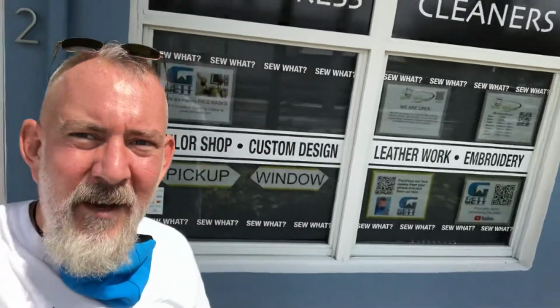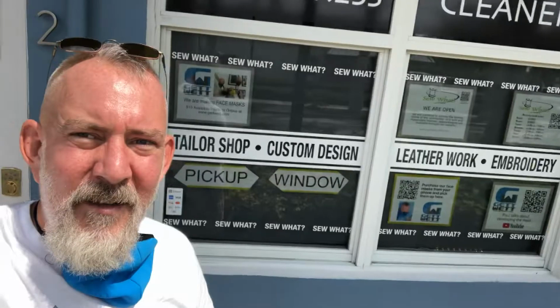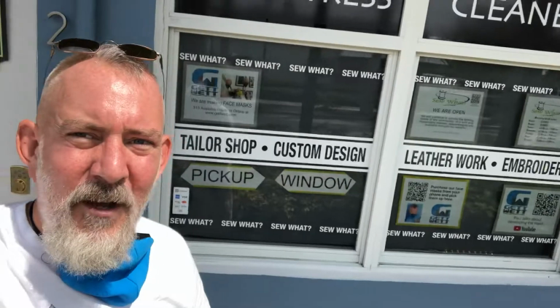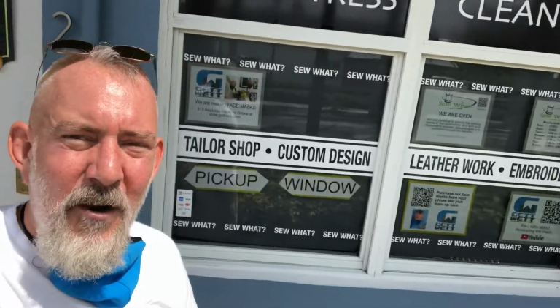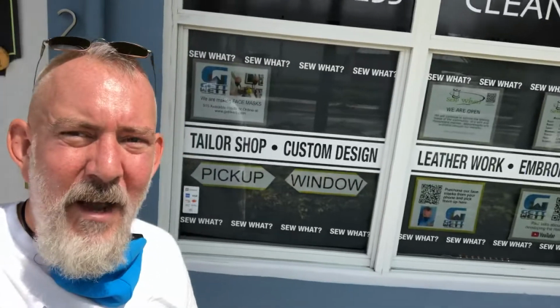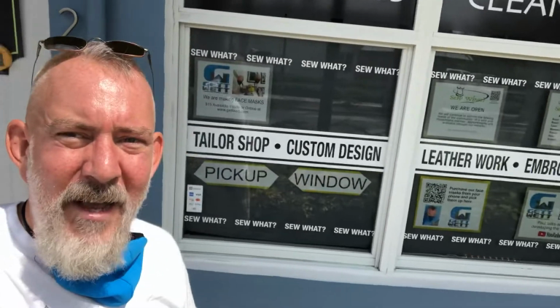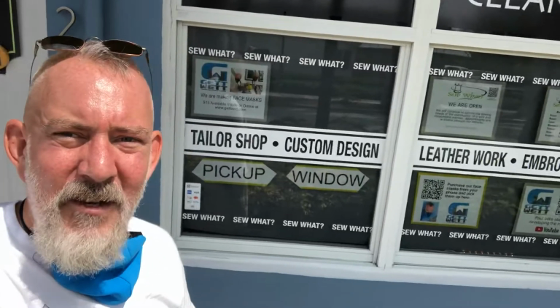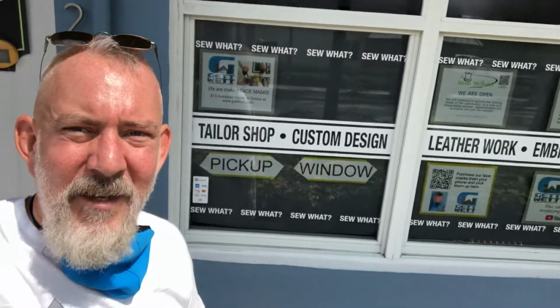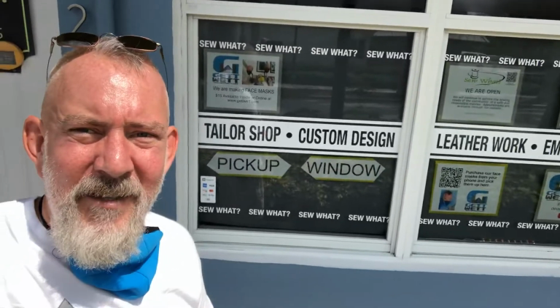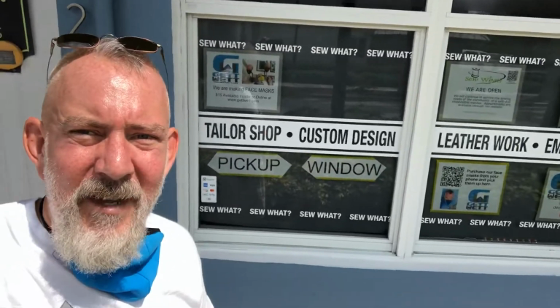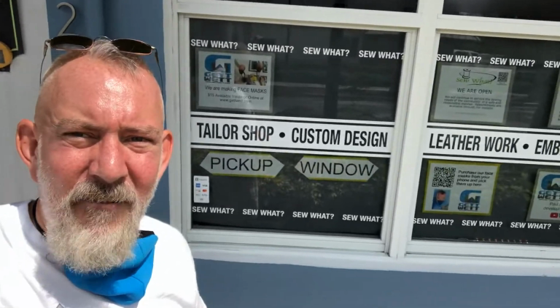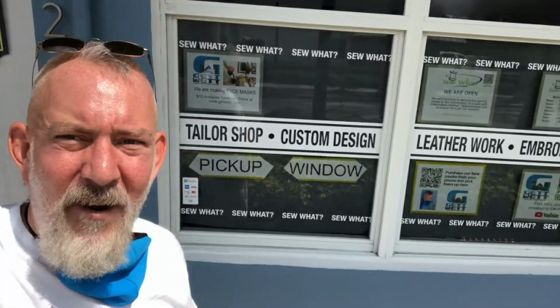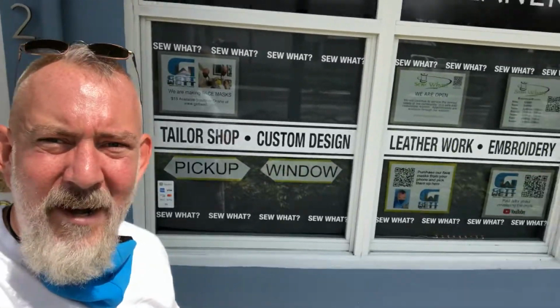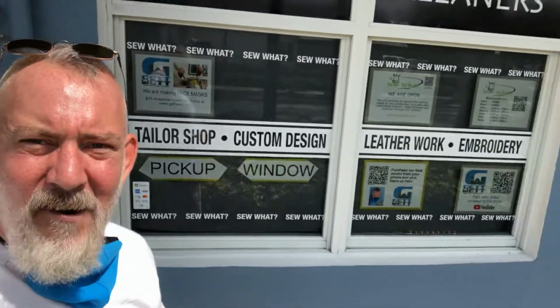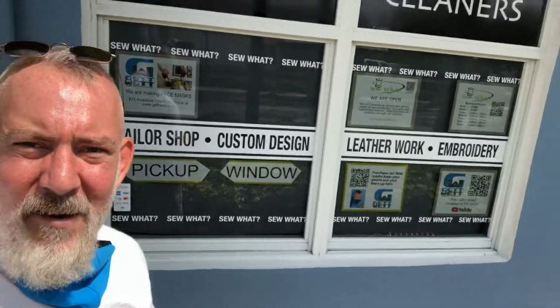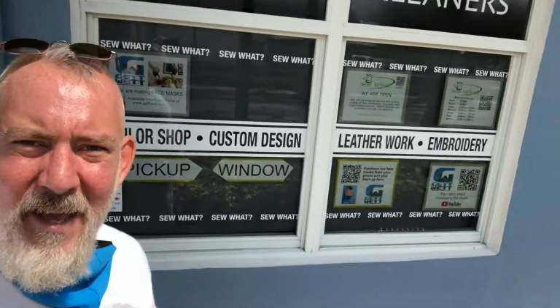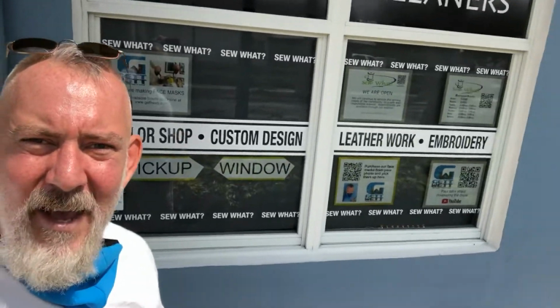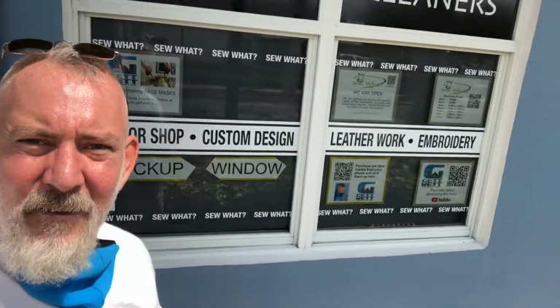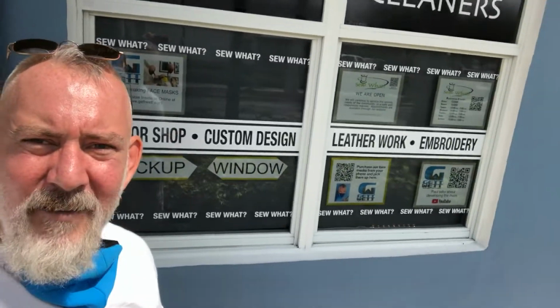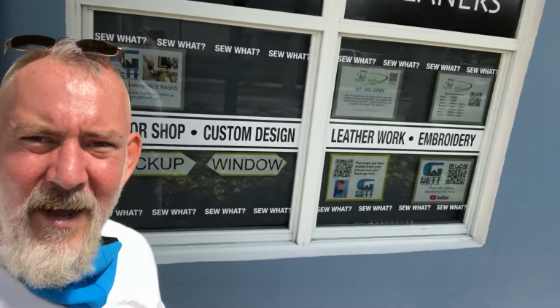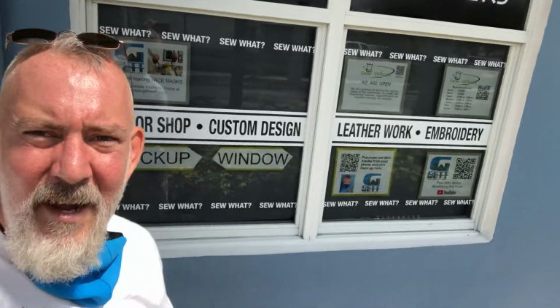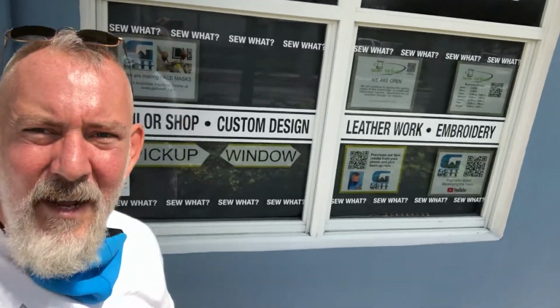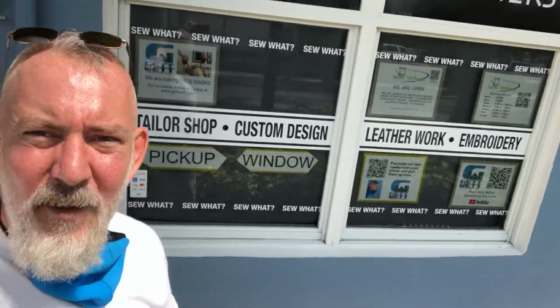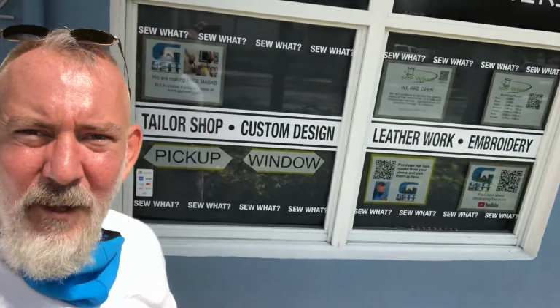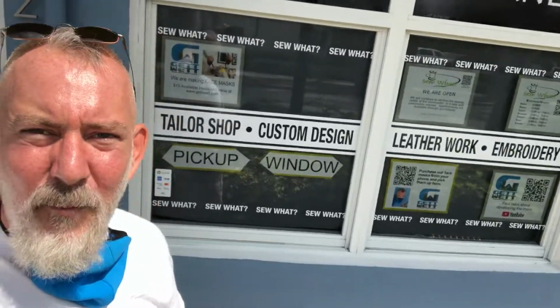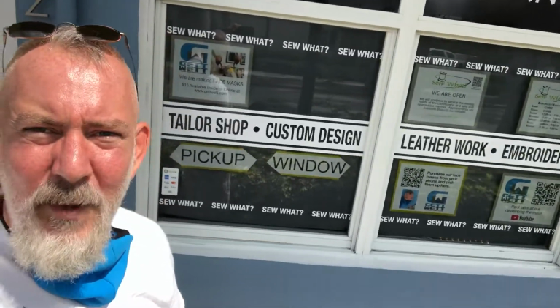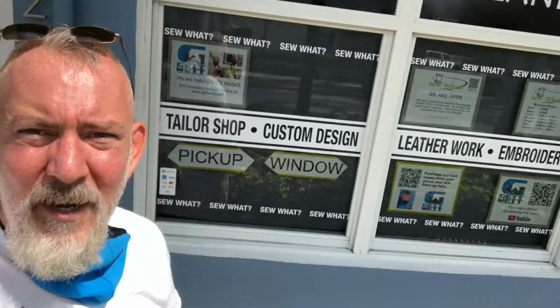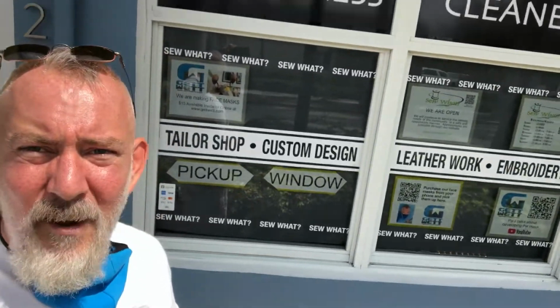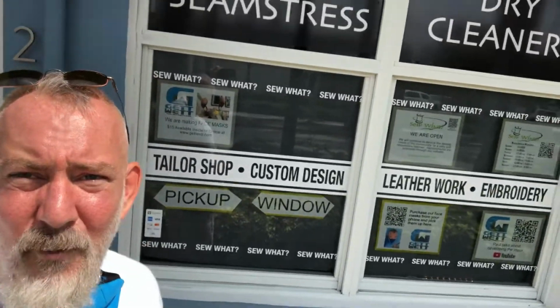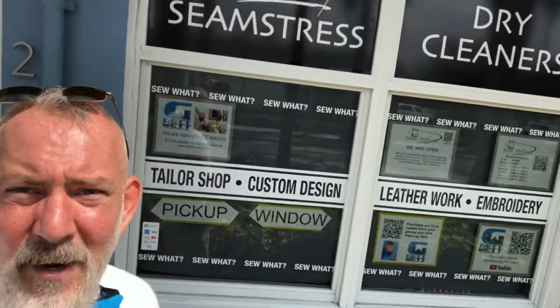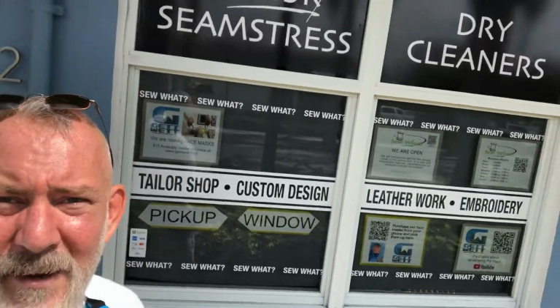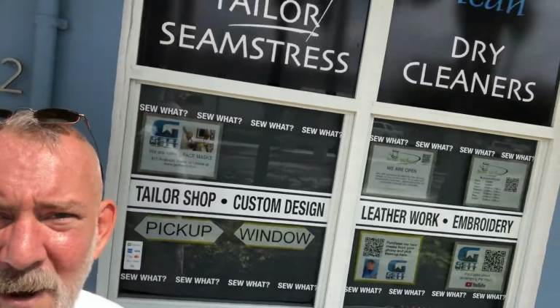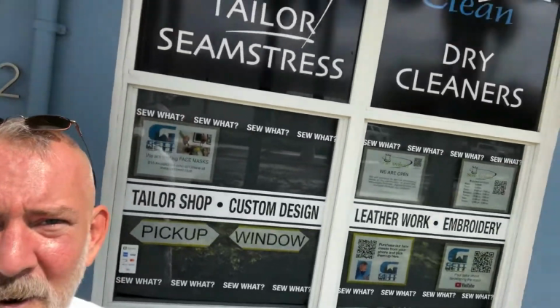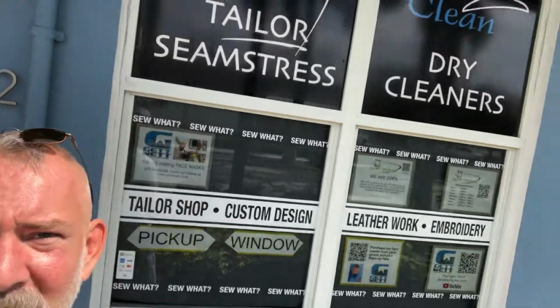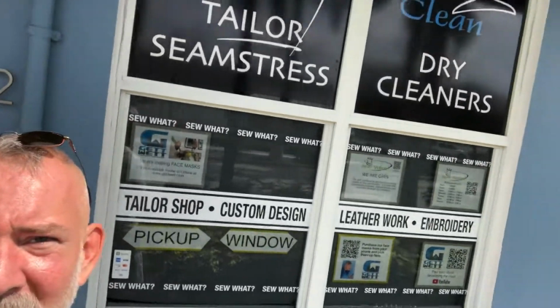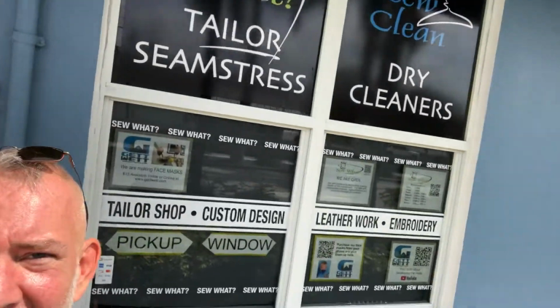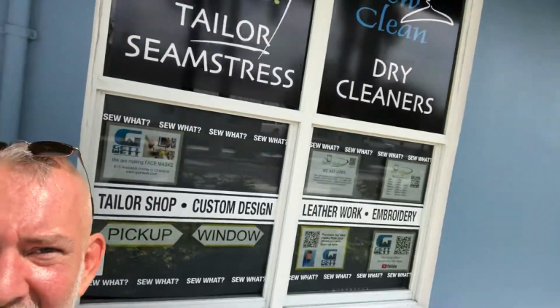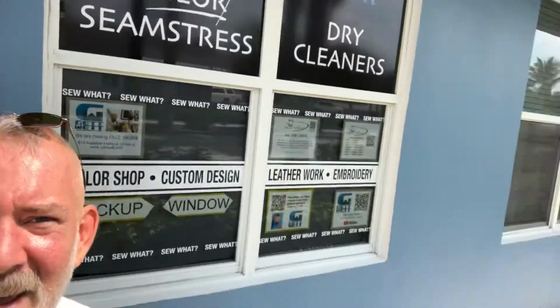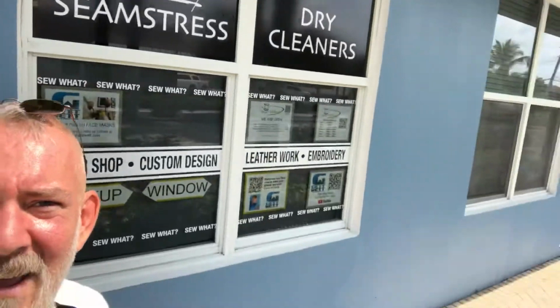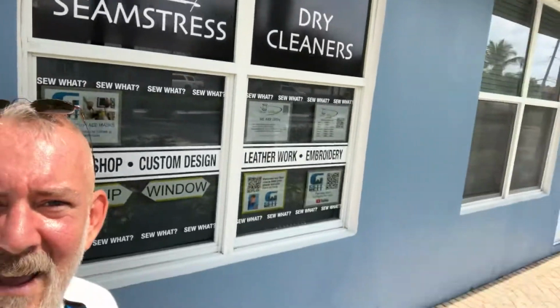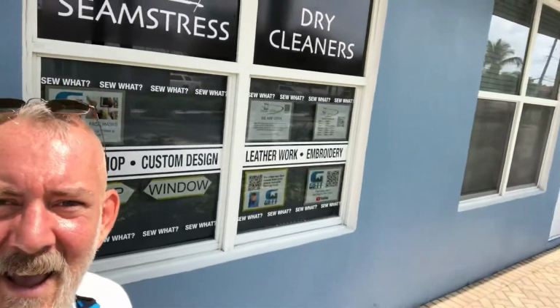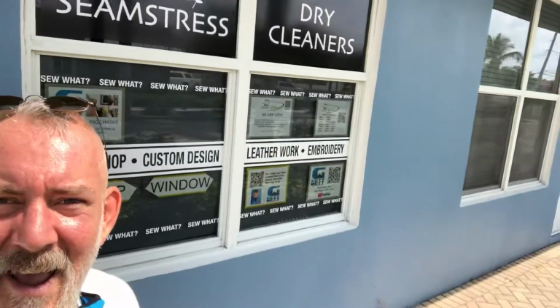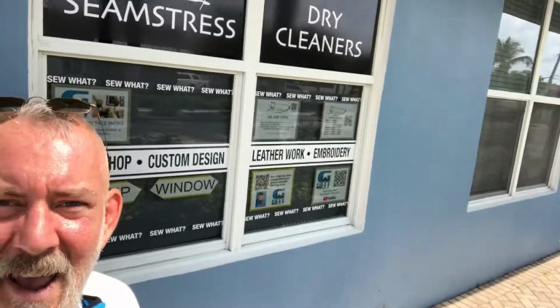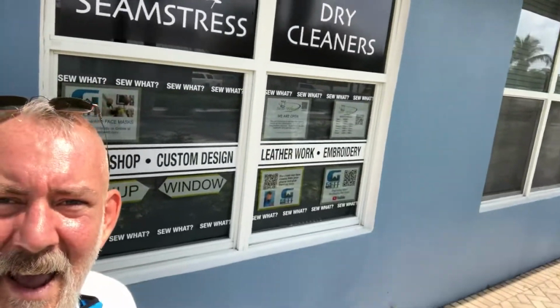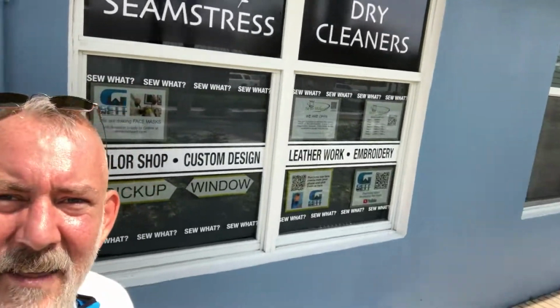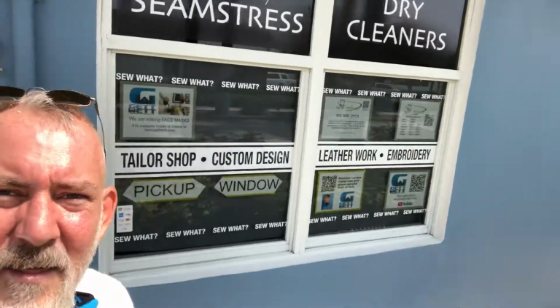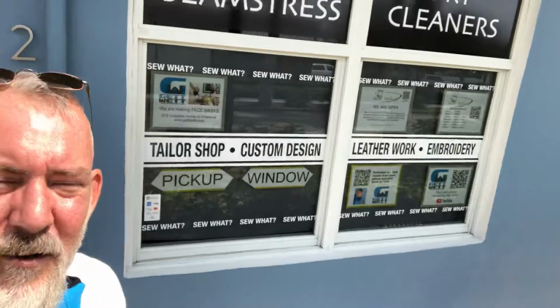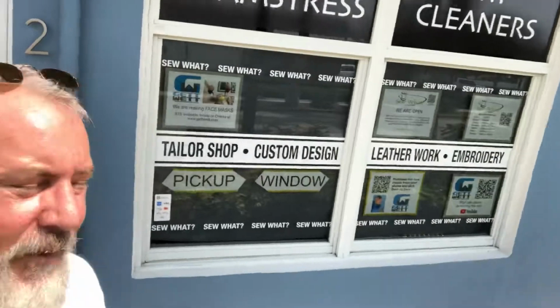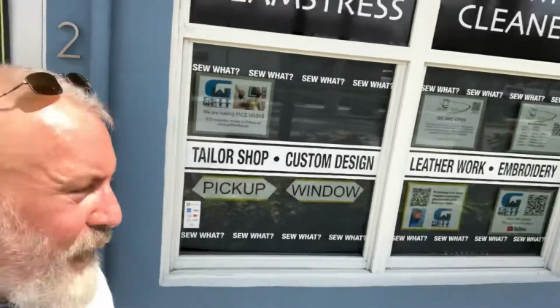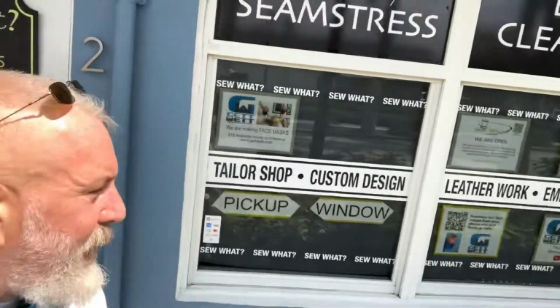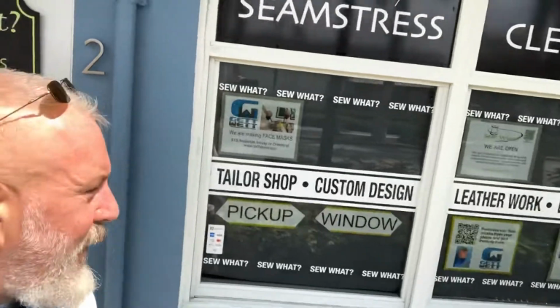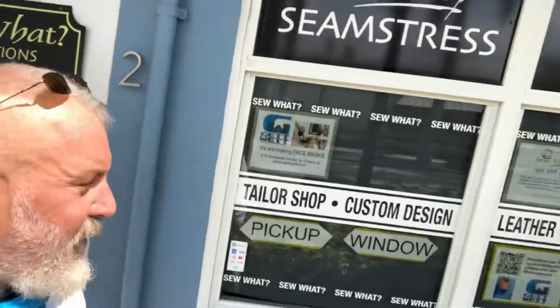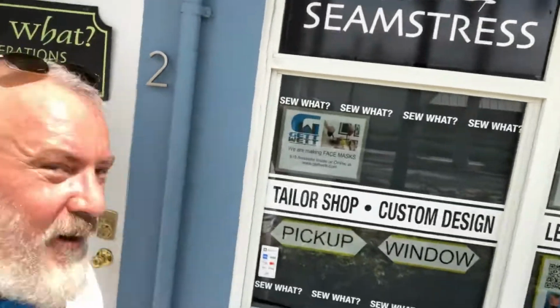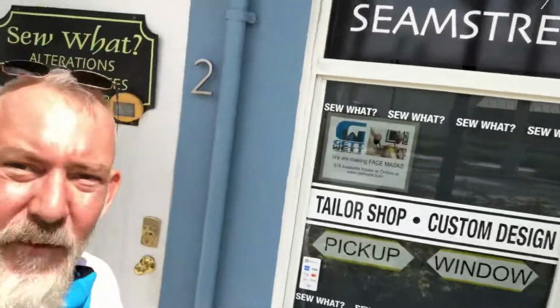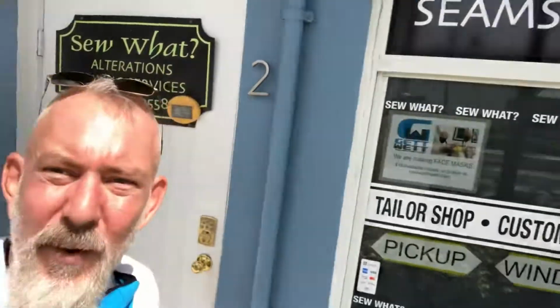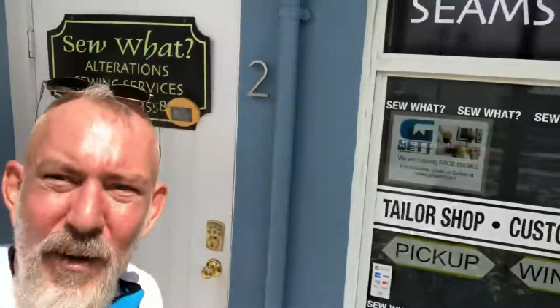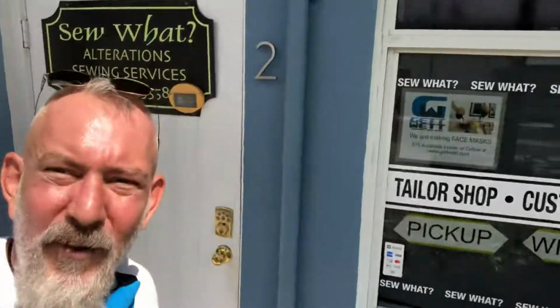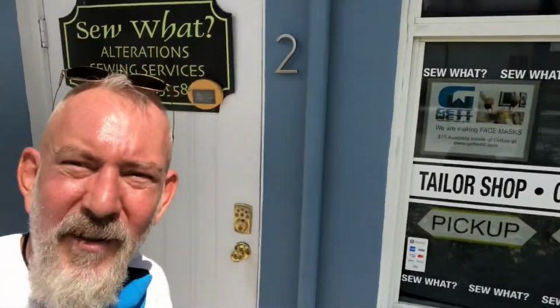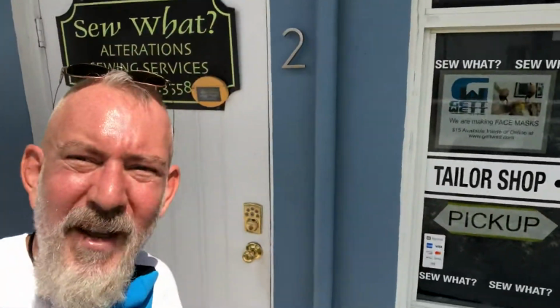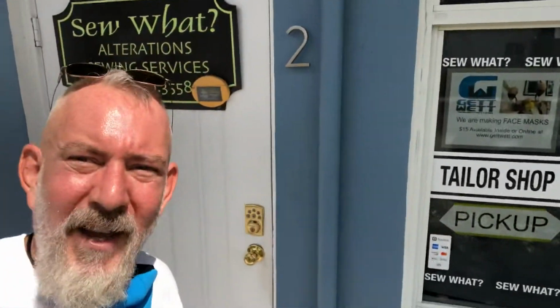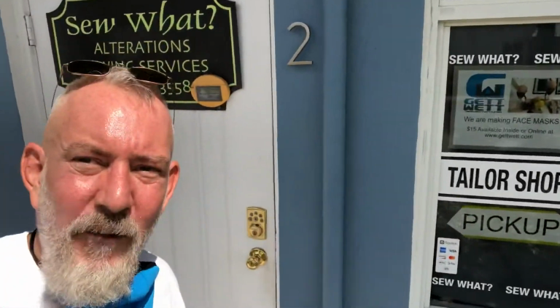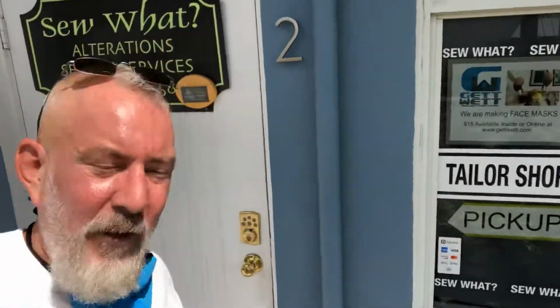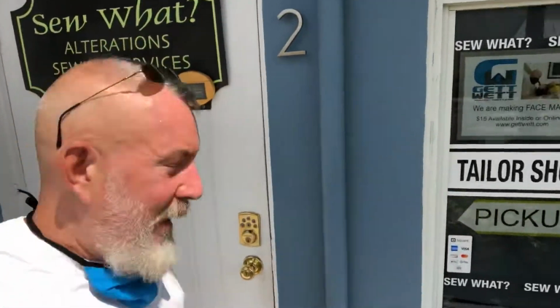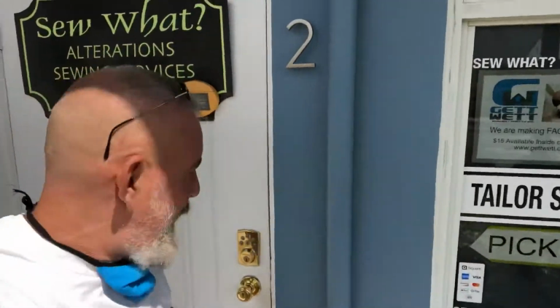As you can see right here on the outside, I have my little pickup window and there's information there for people to take a look at.